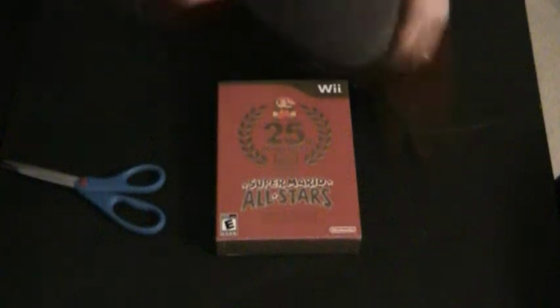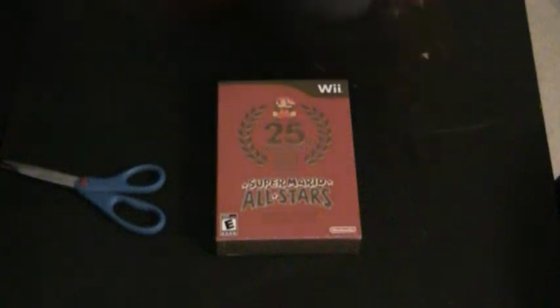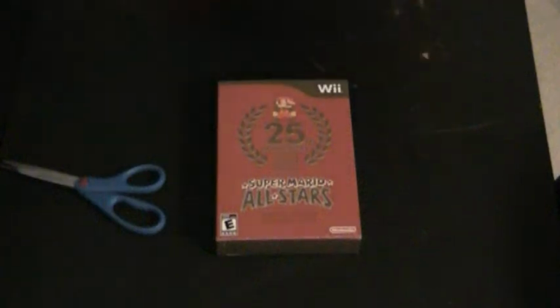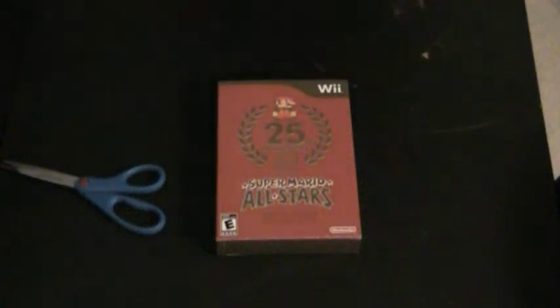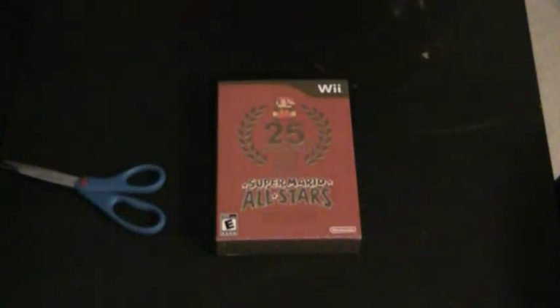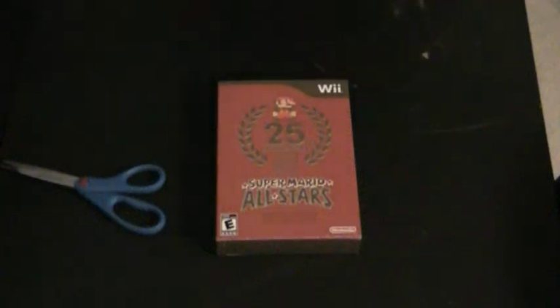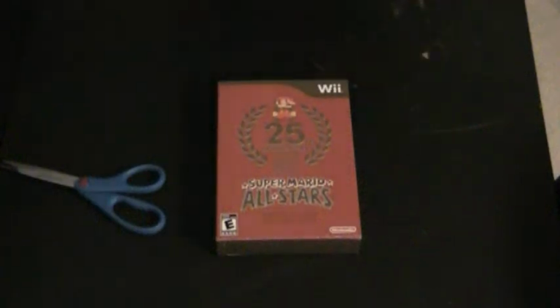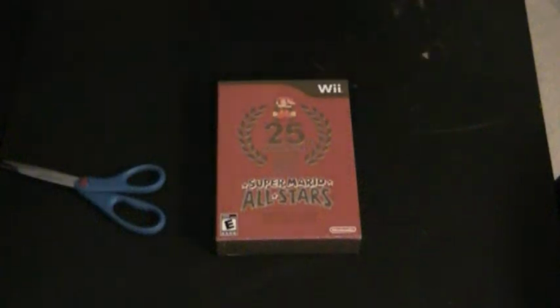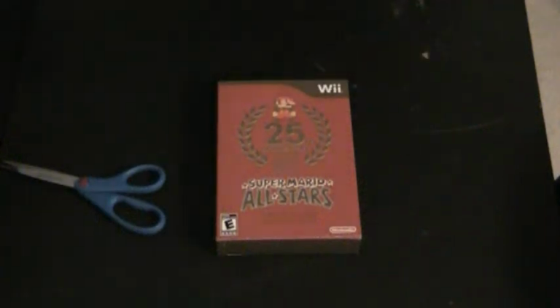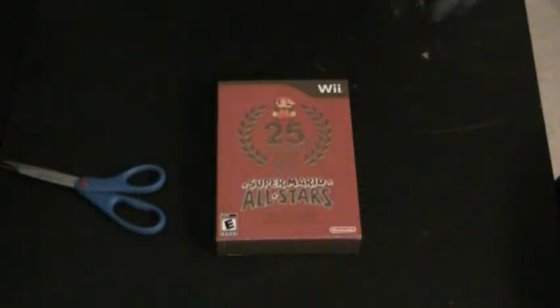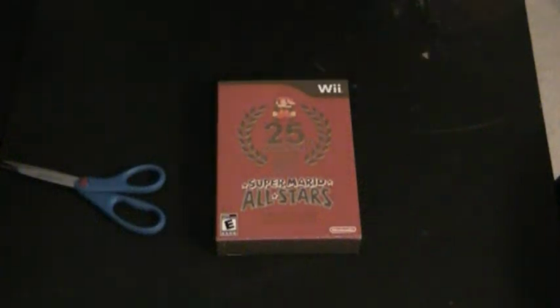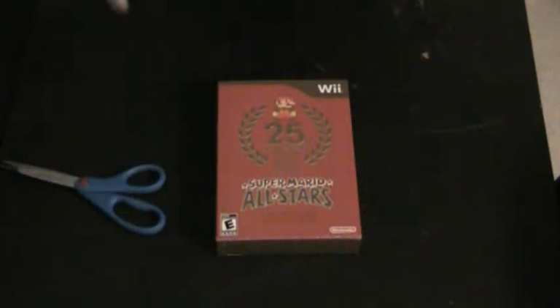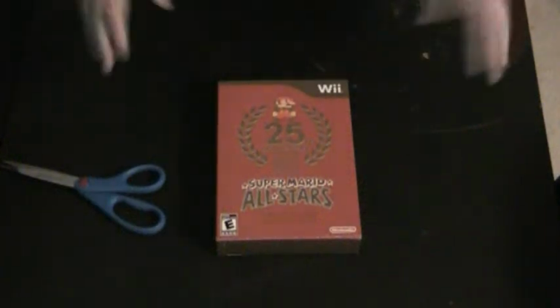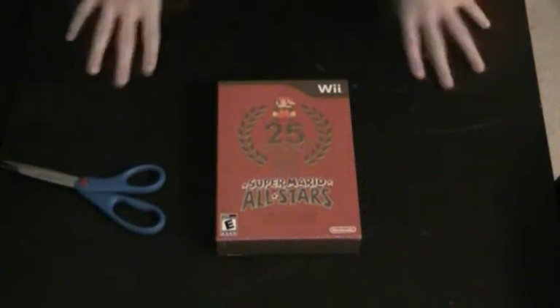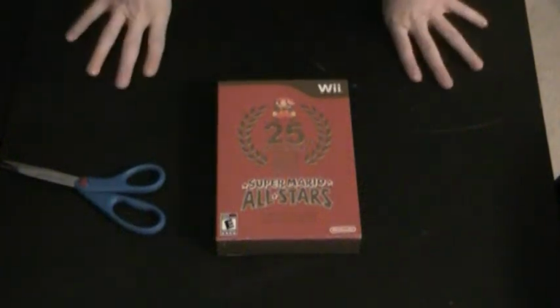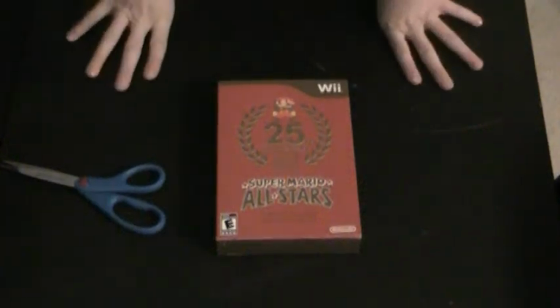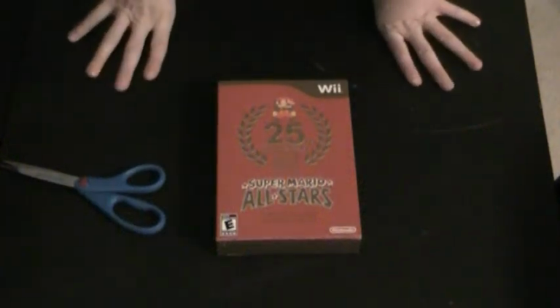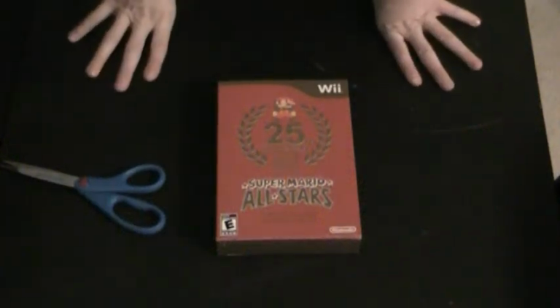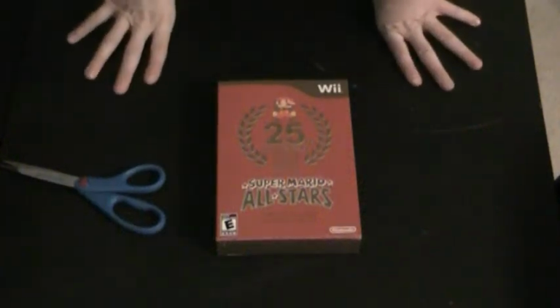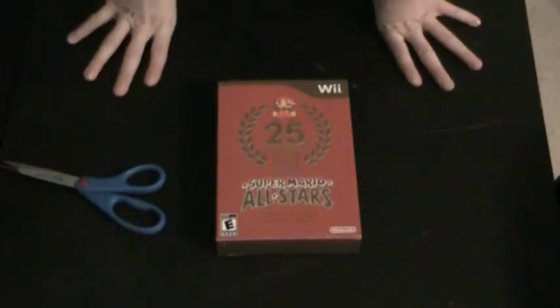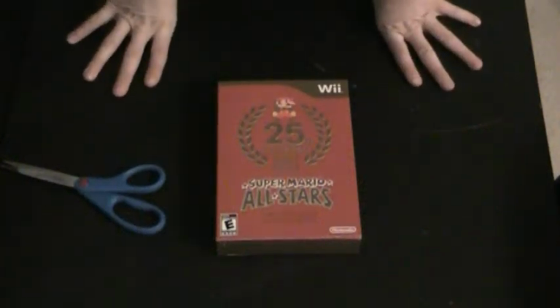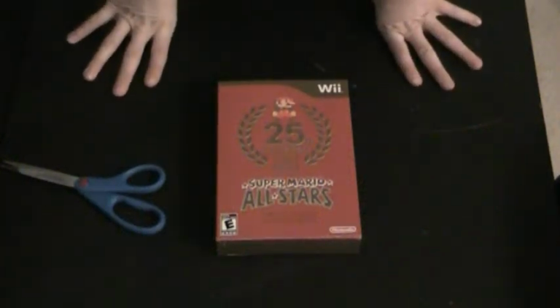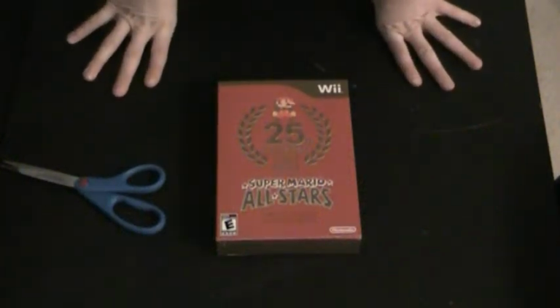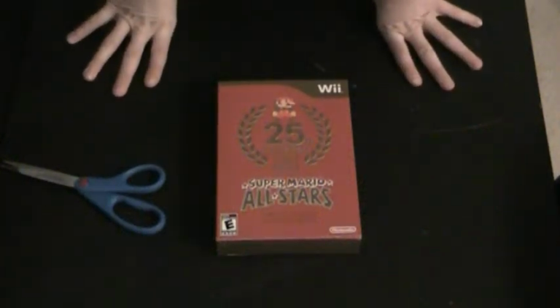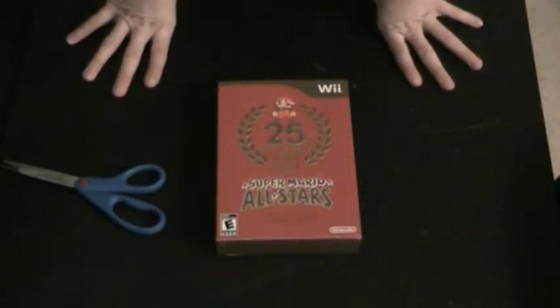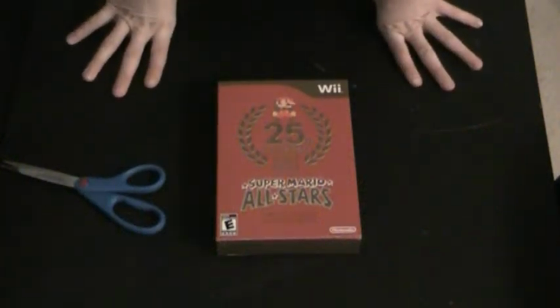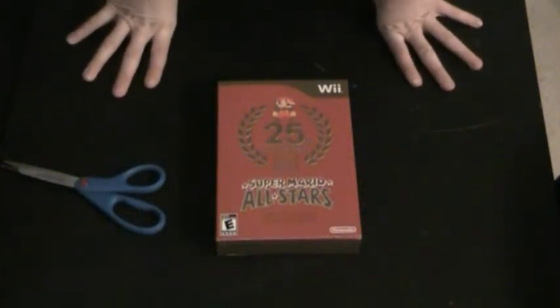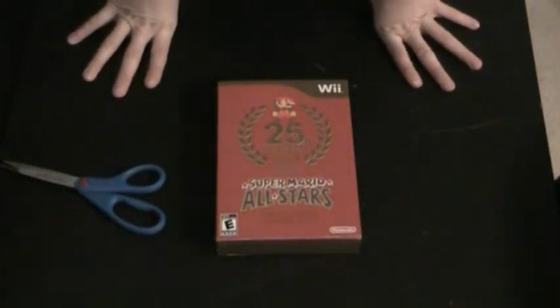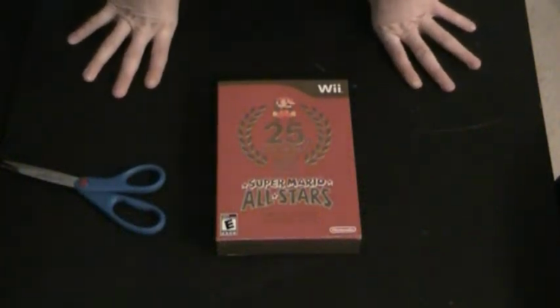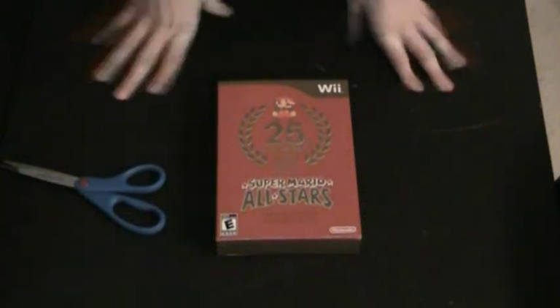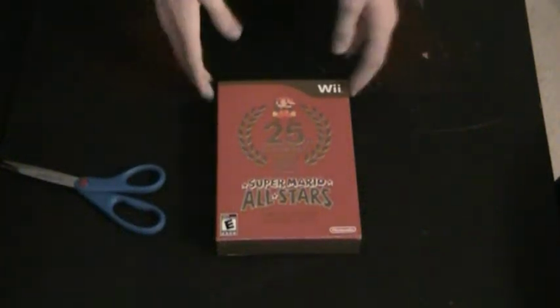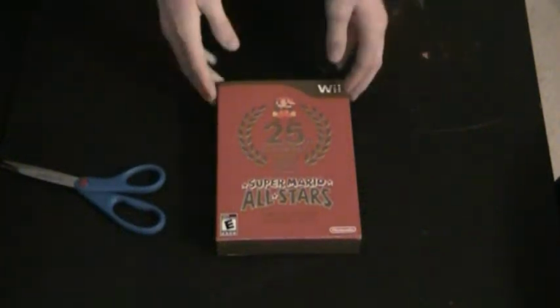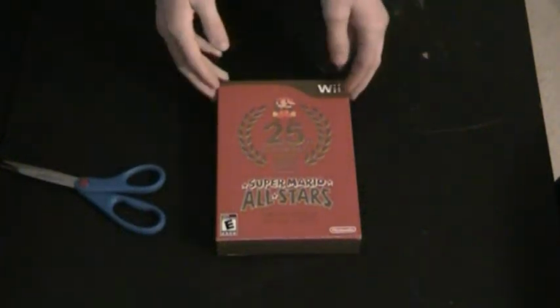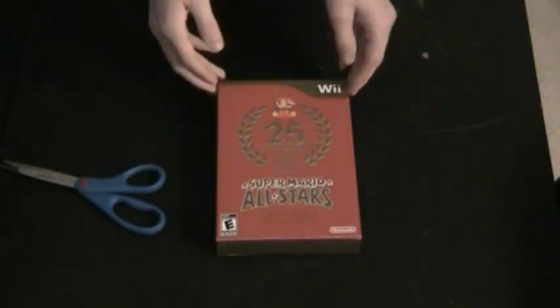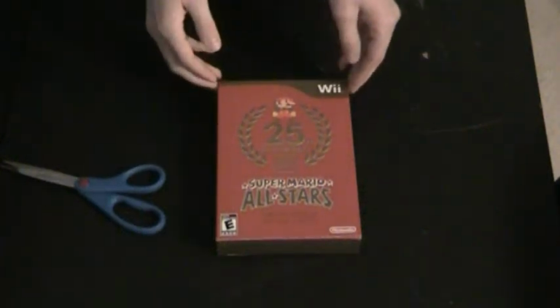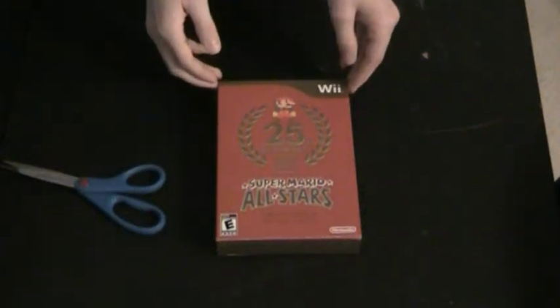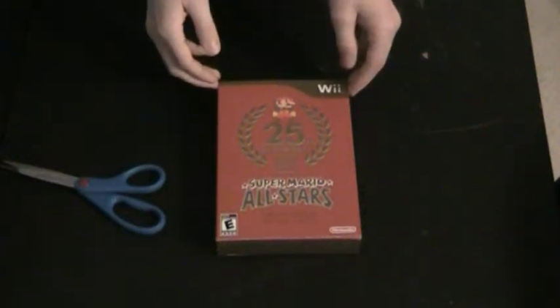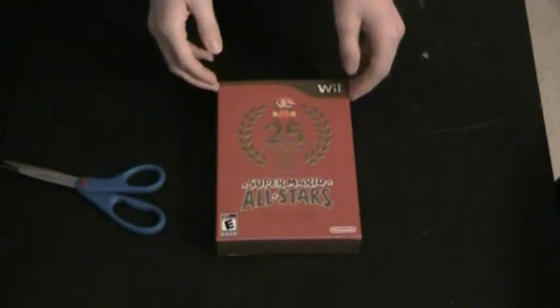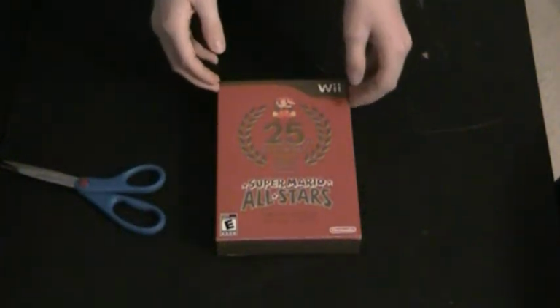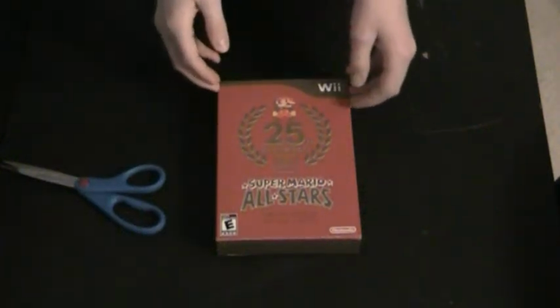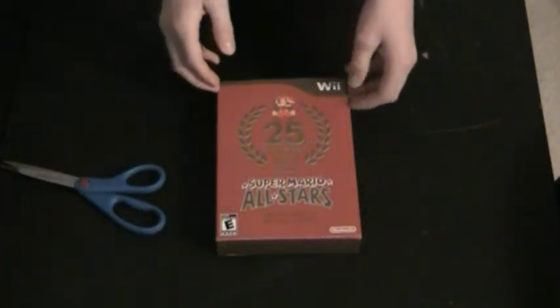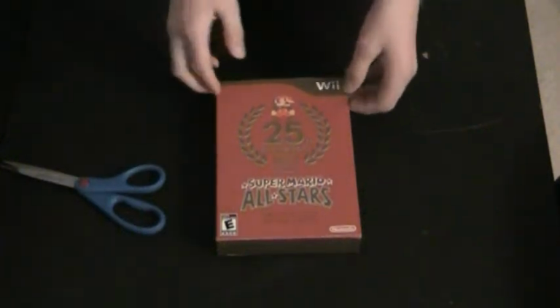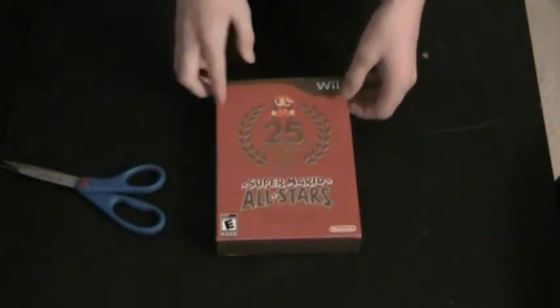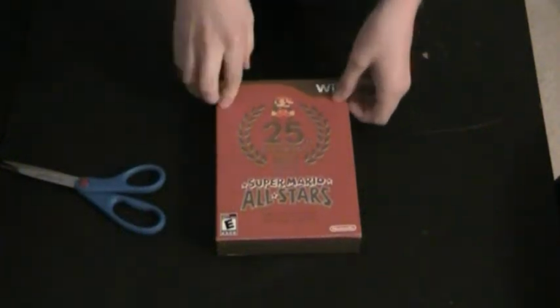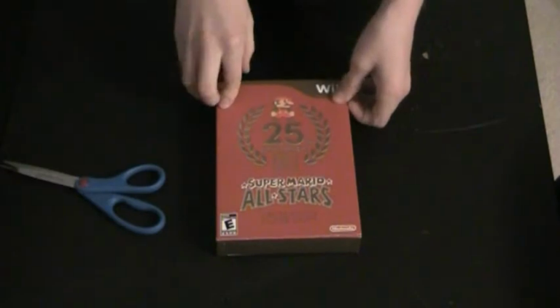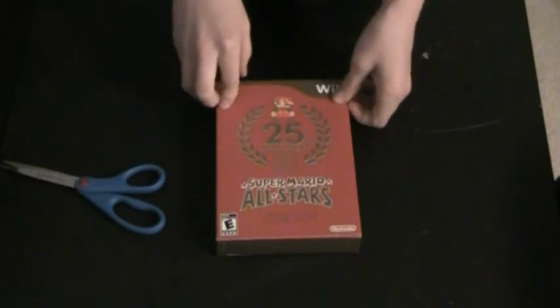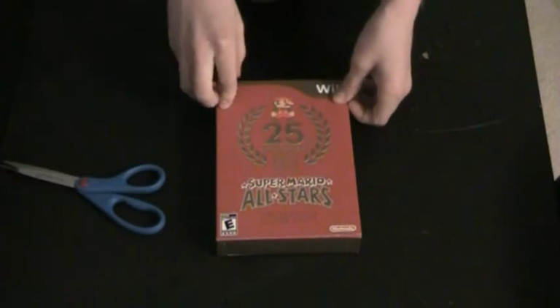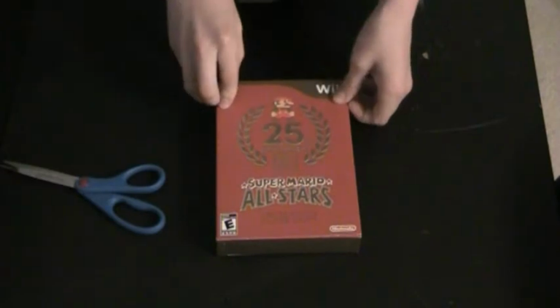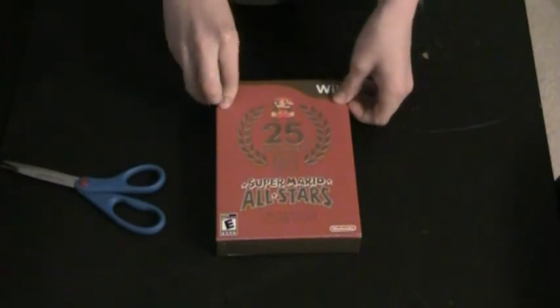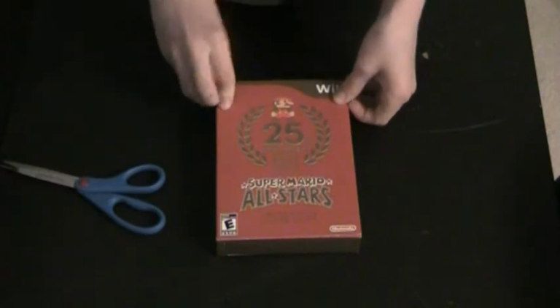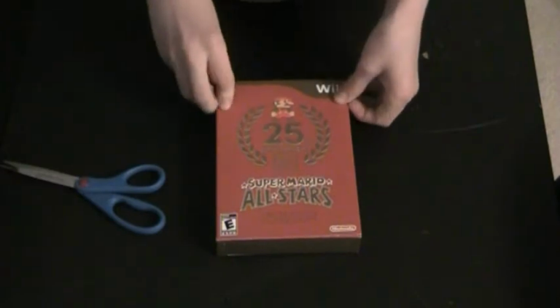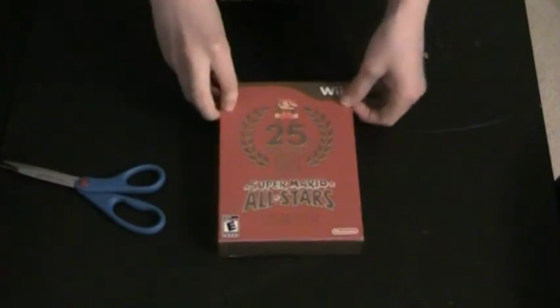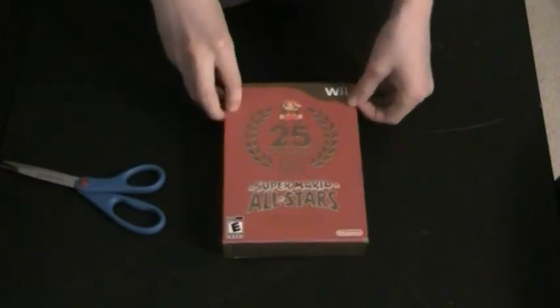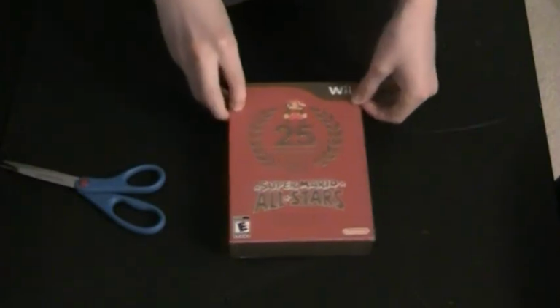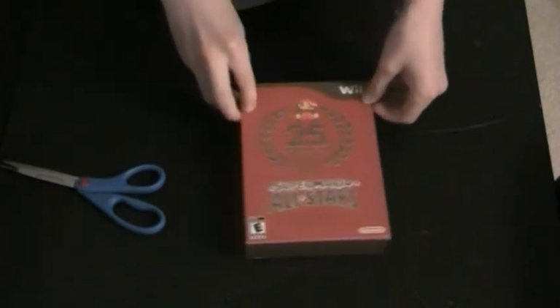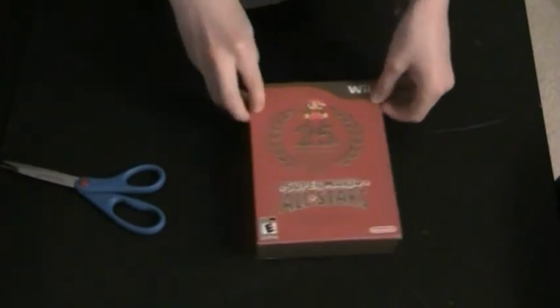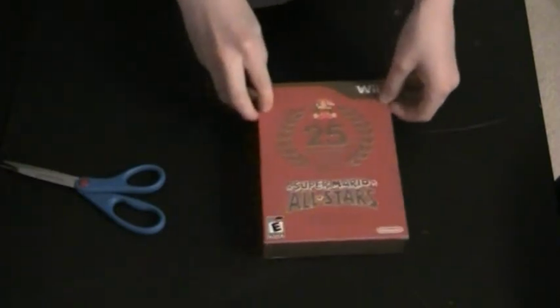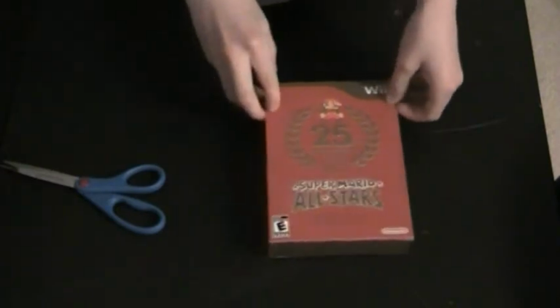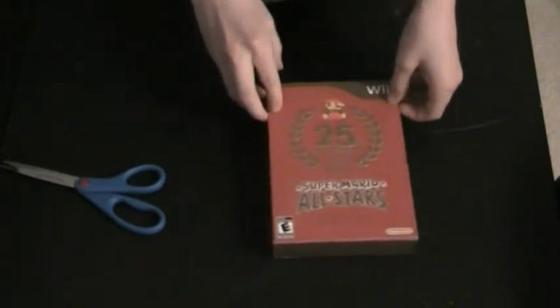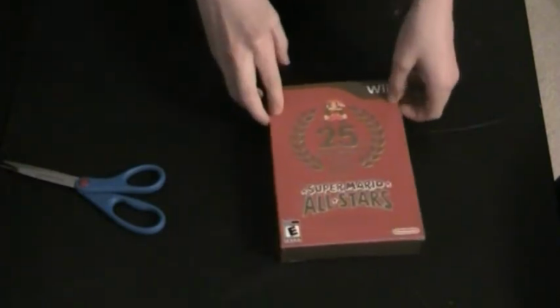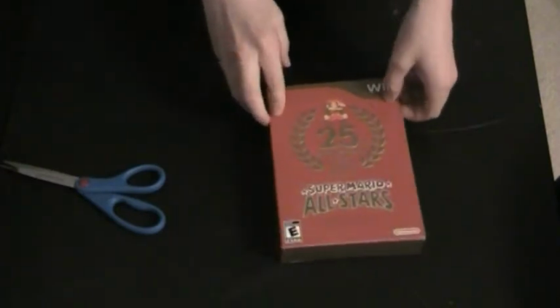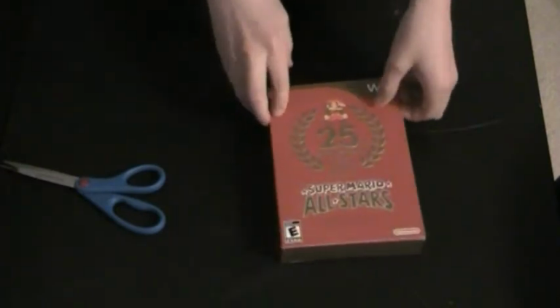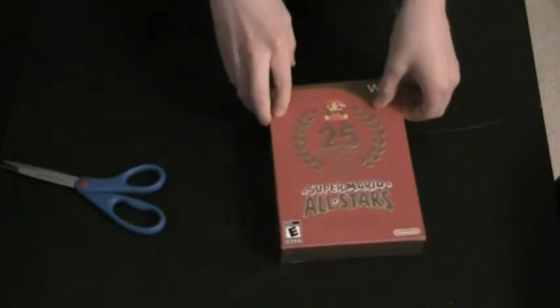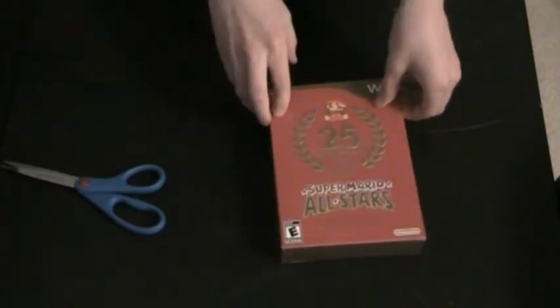Hey, it's me here. I just got Super Mario All-Stars 25th Anniversary Edition. I'm just going to cut right to the chase.